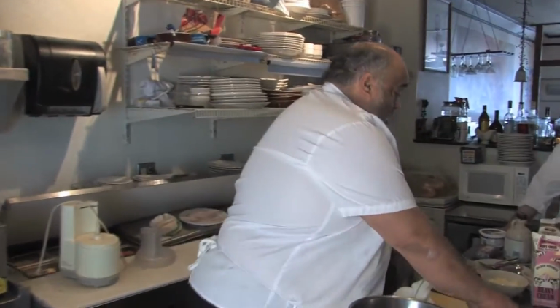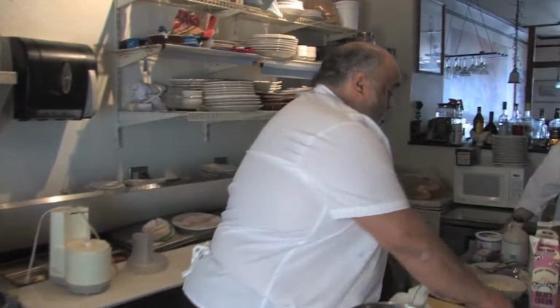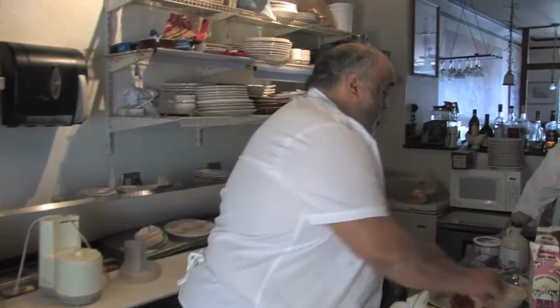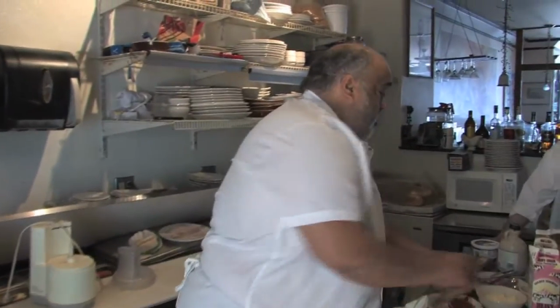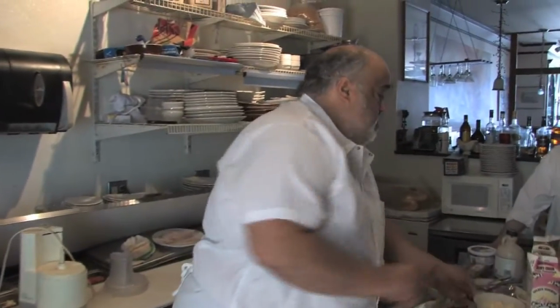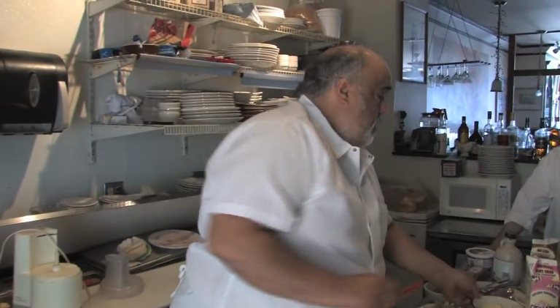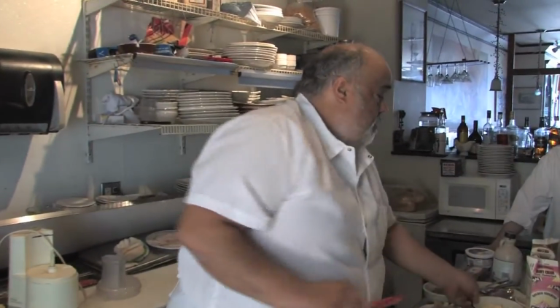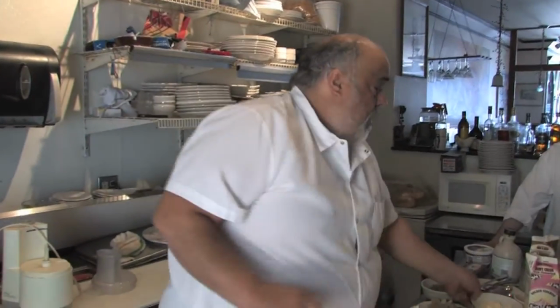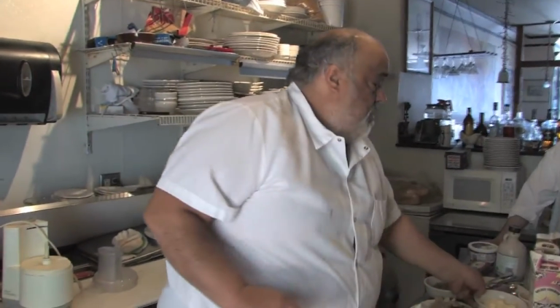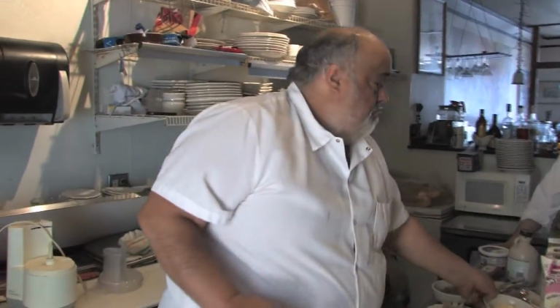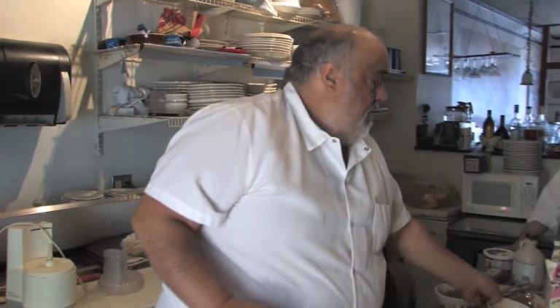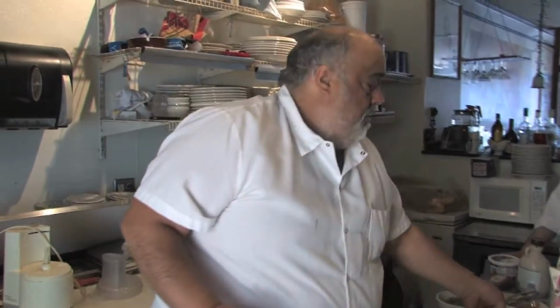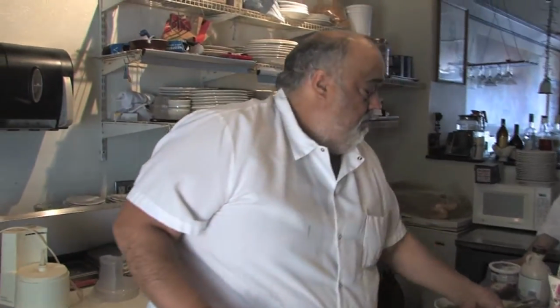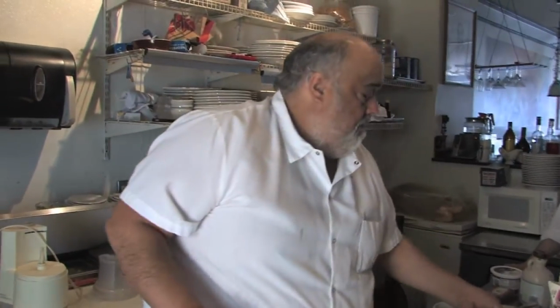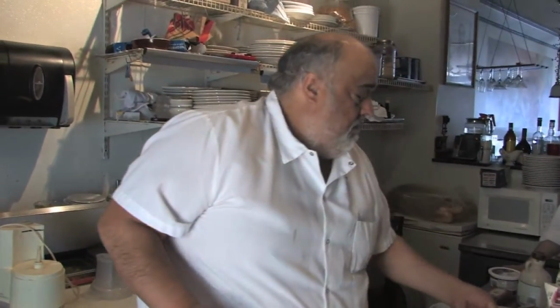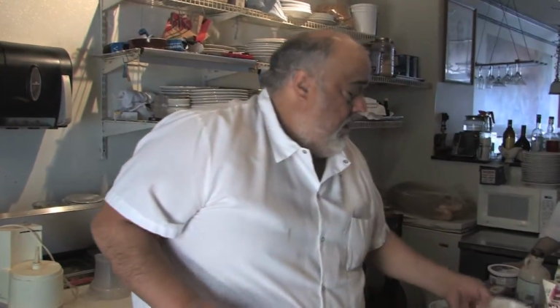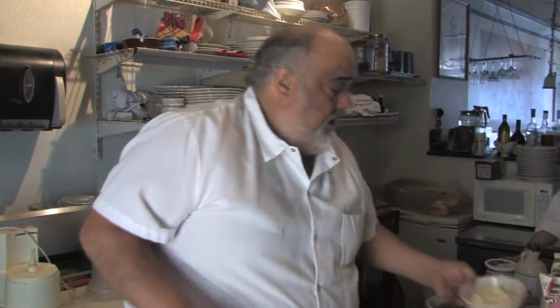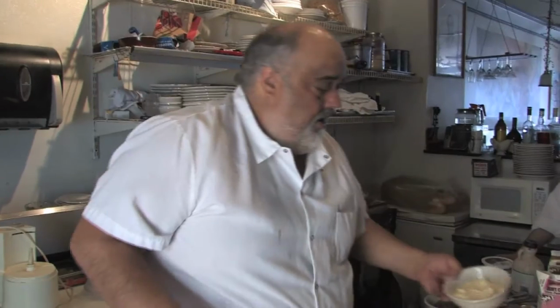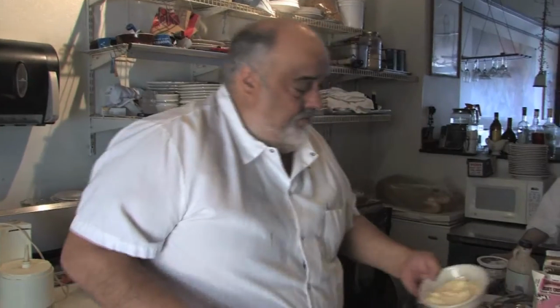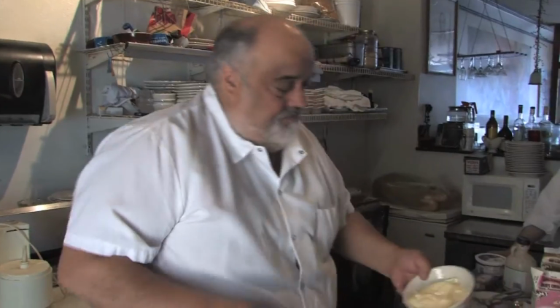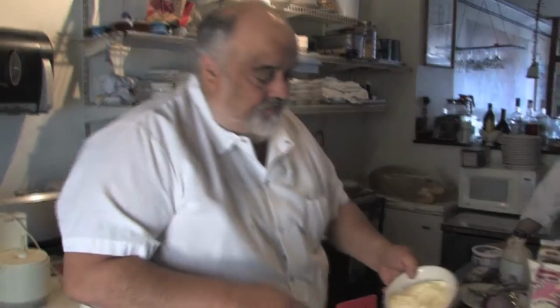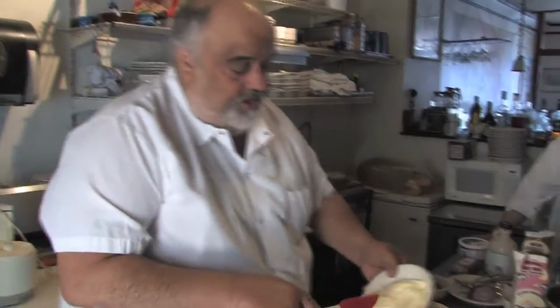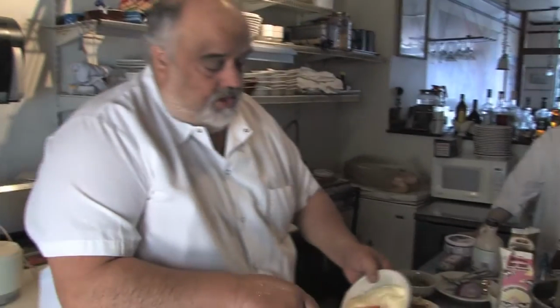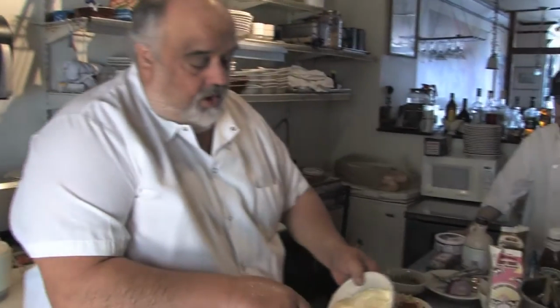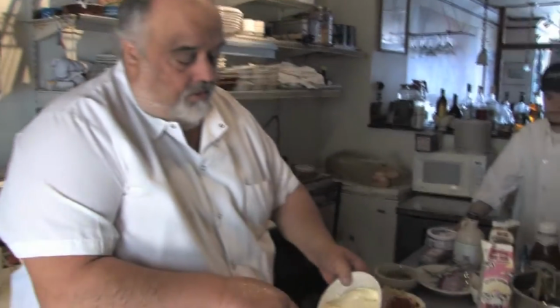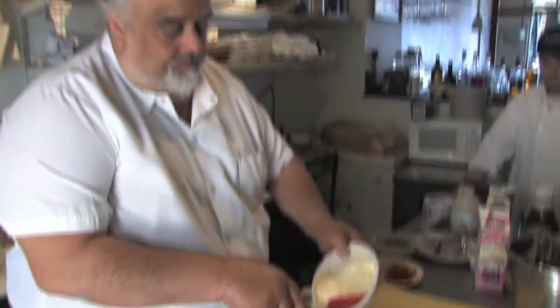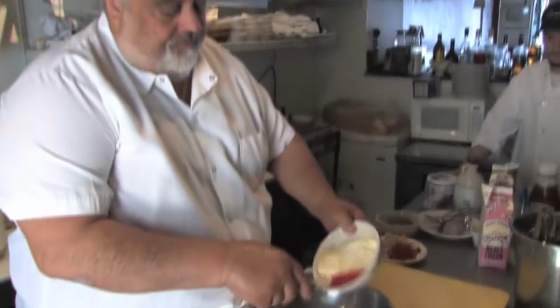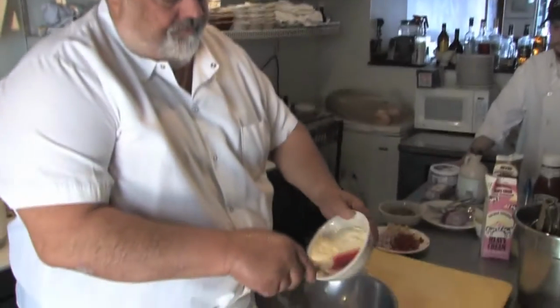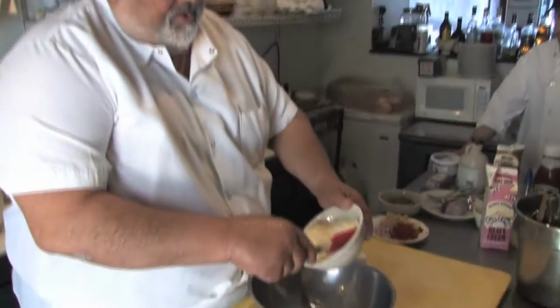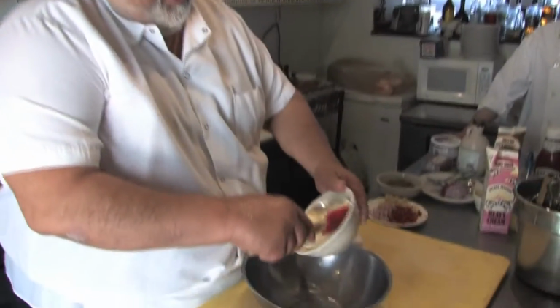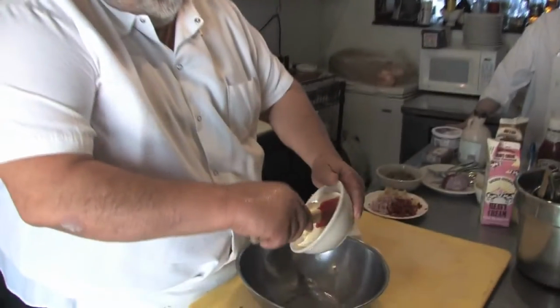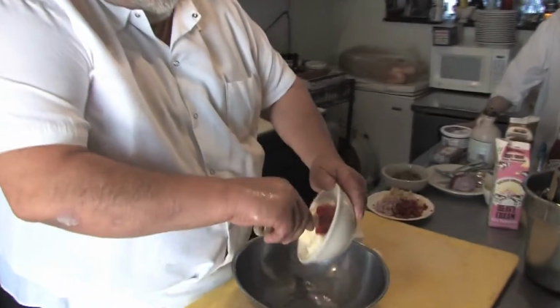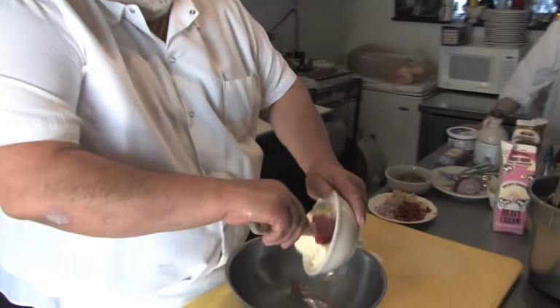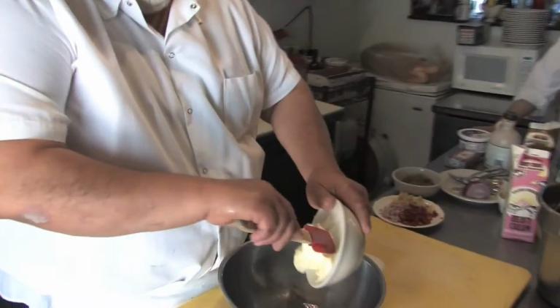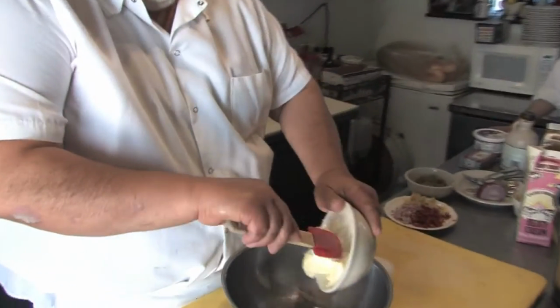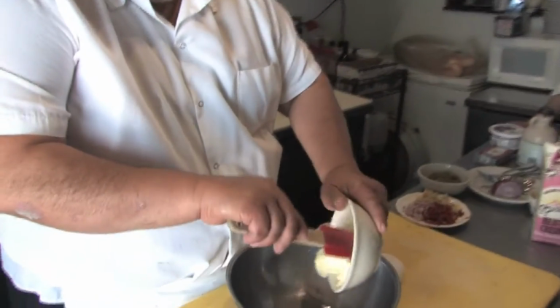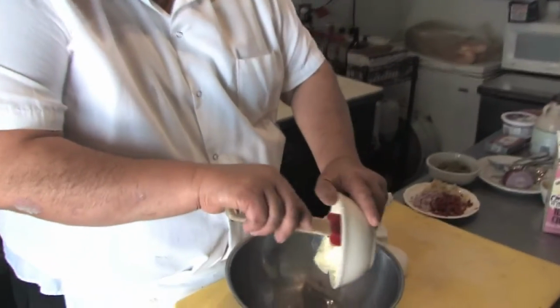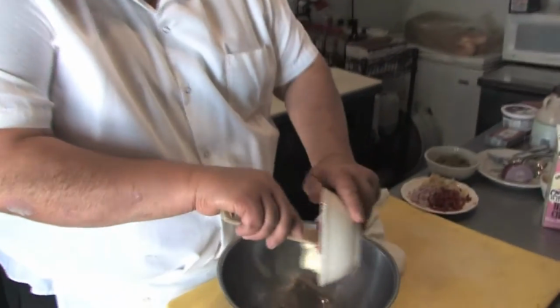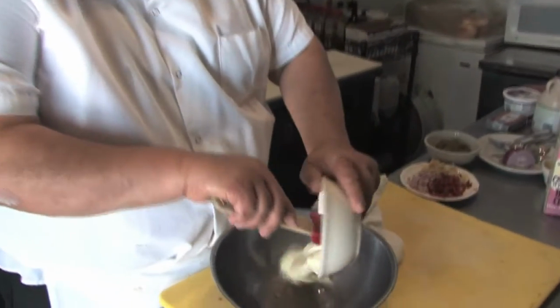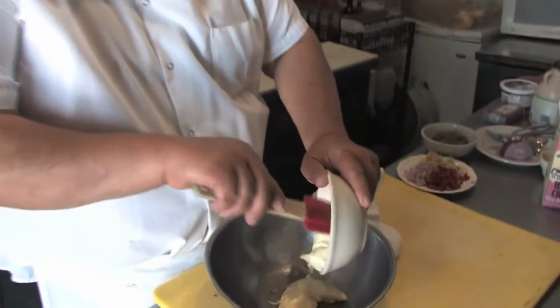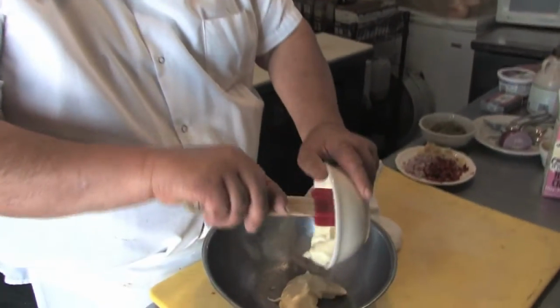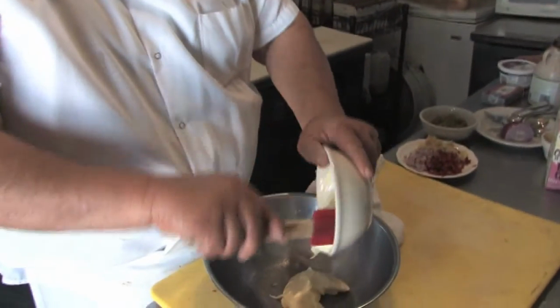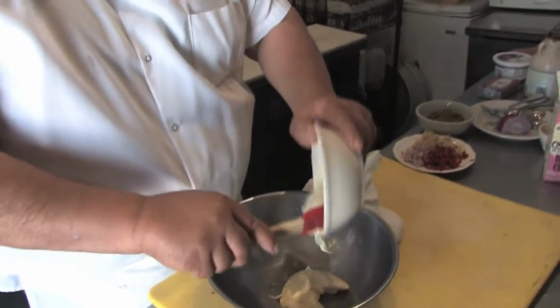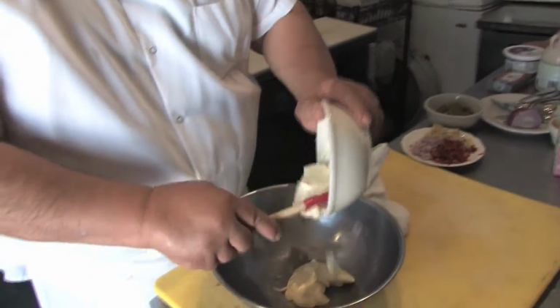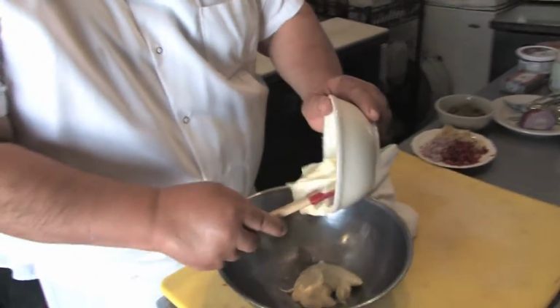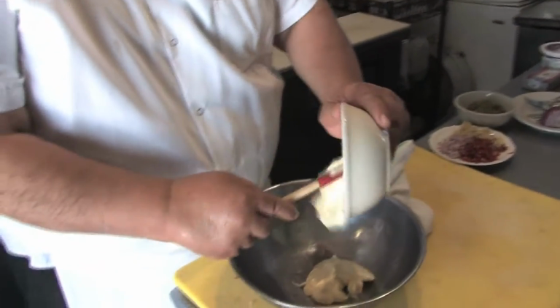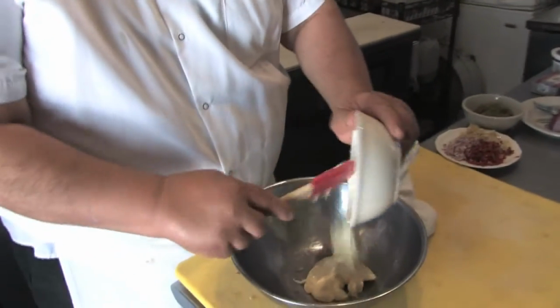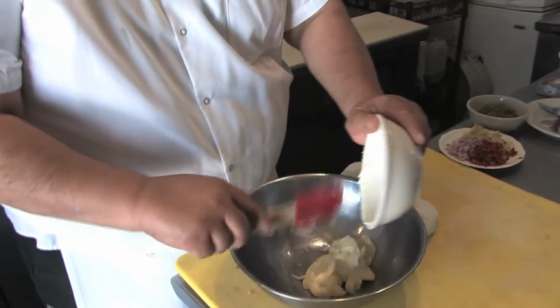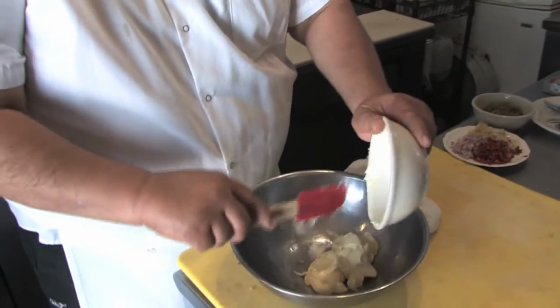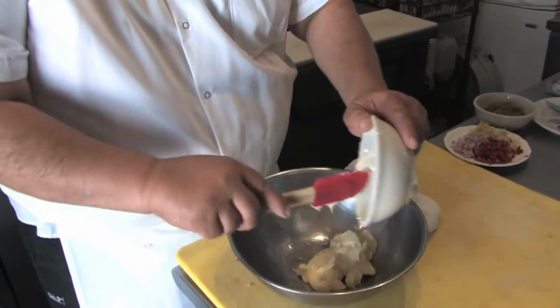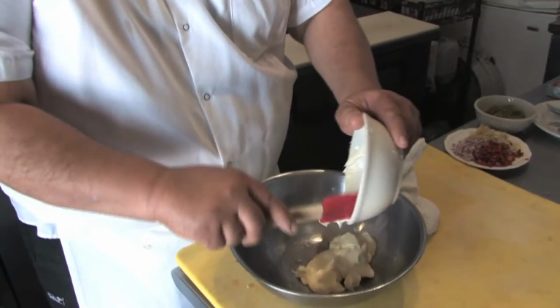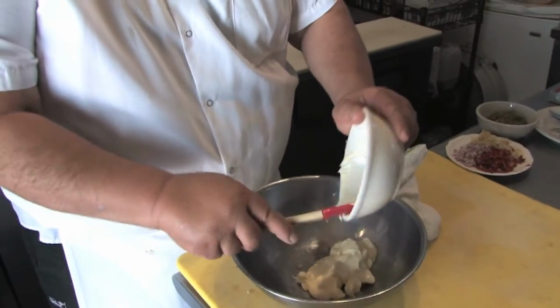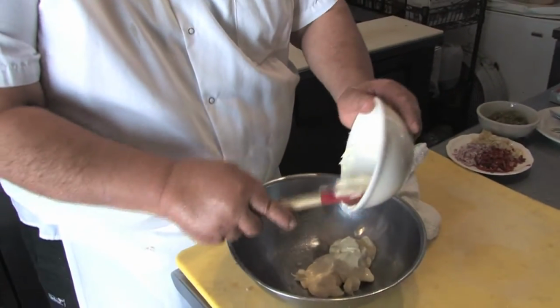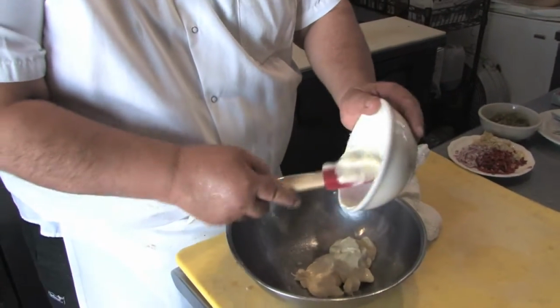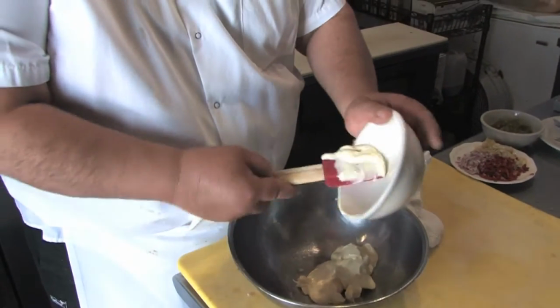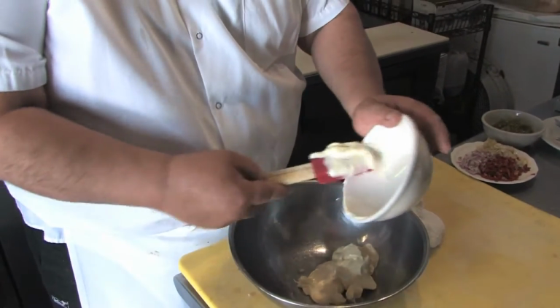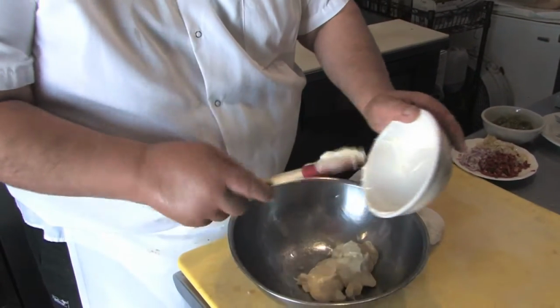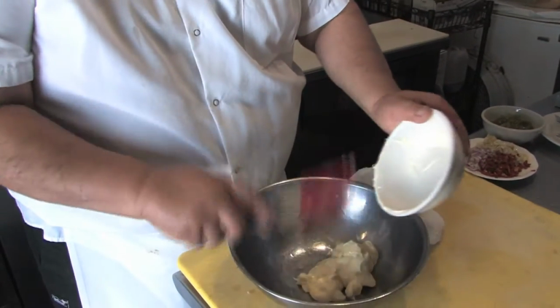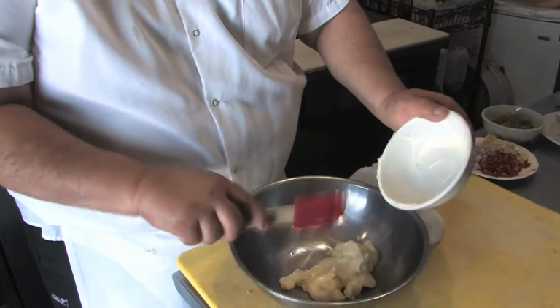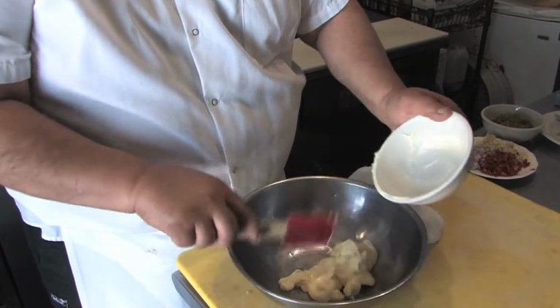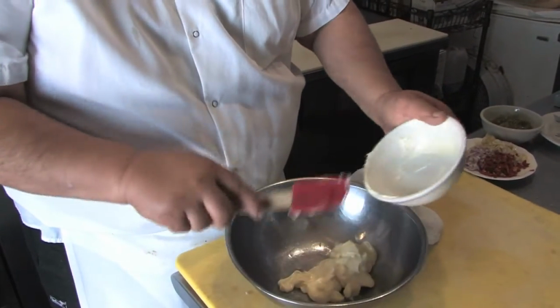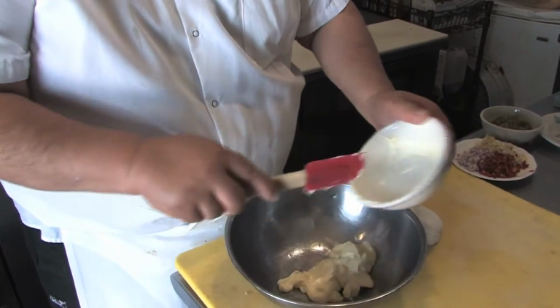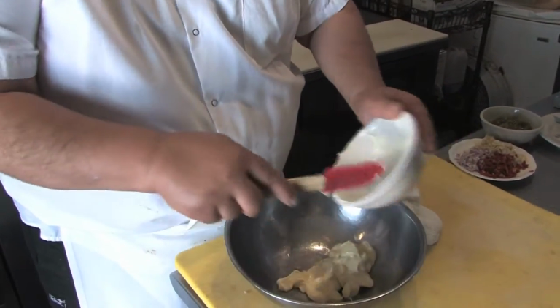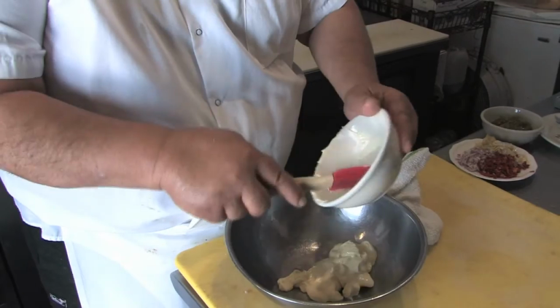Artichoke sun-dried tomato remoulade. Actually, it's going to be a cross remoulade tartar sauce.